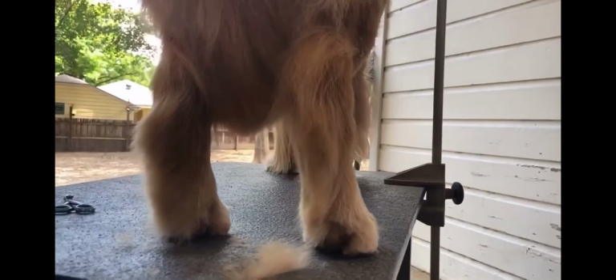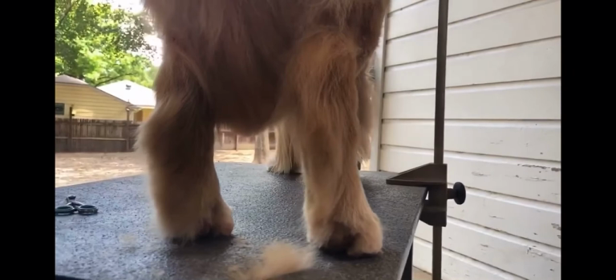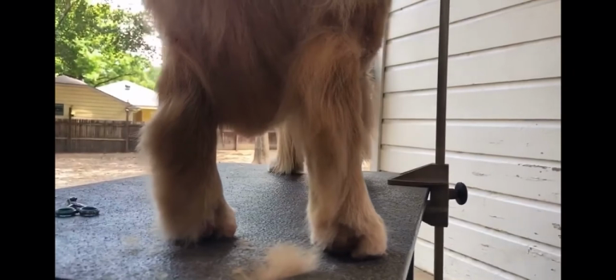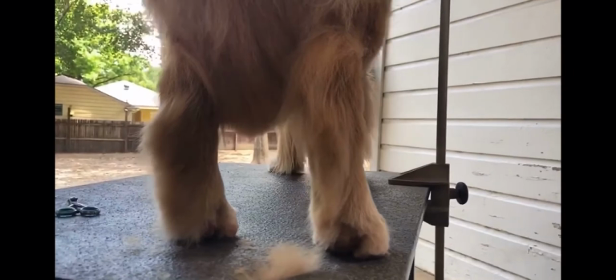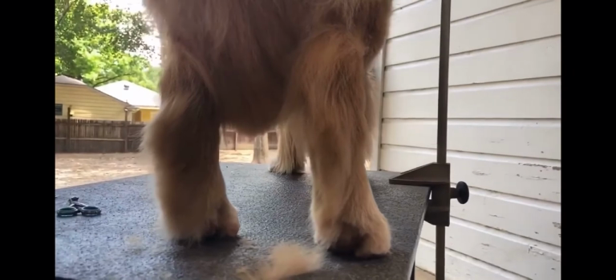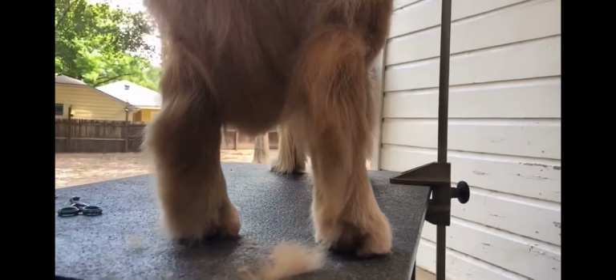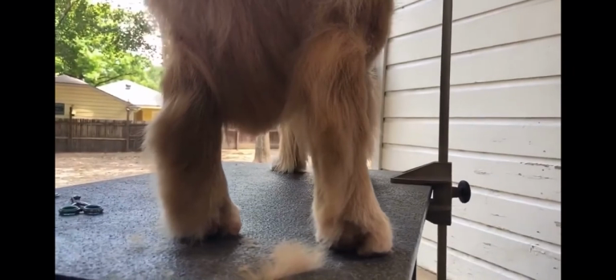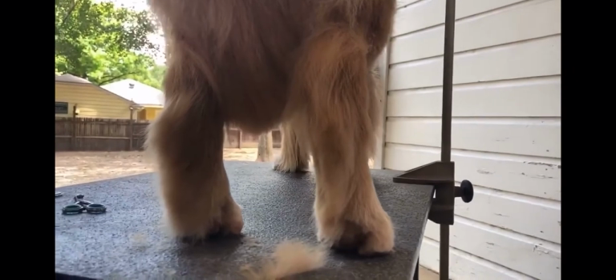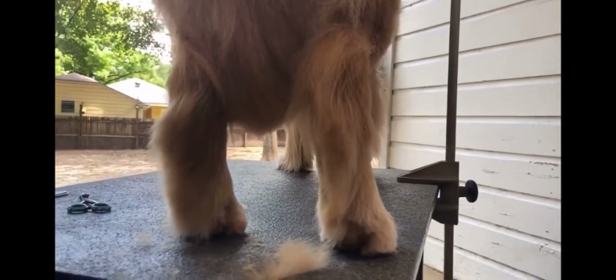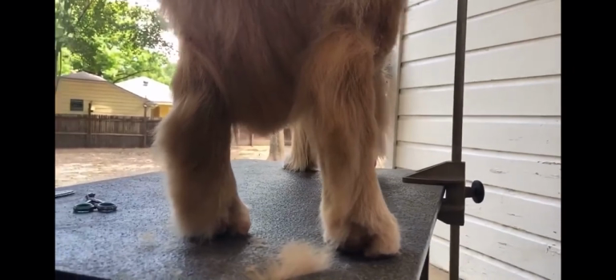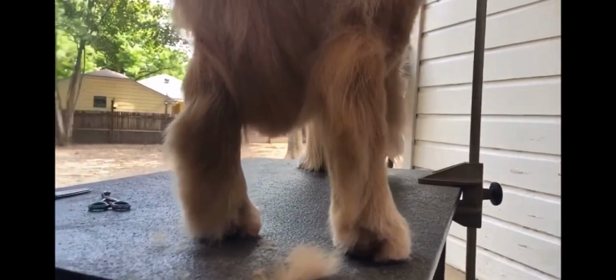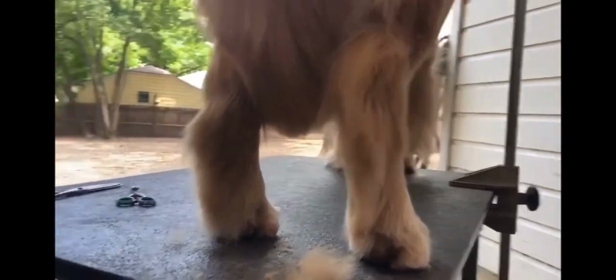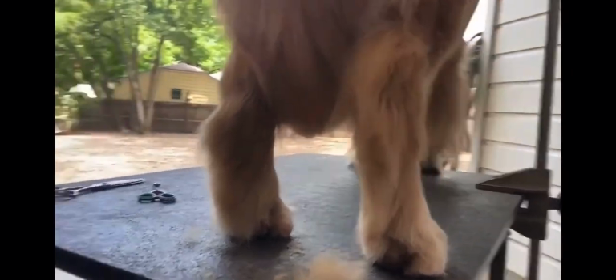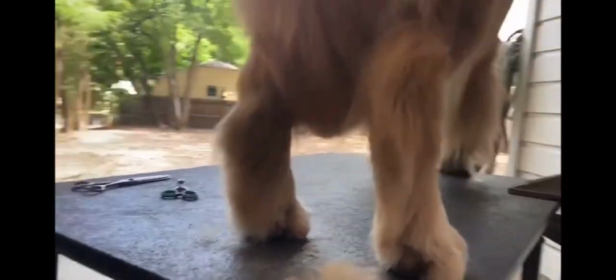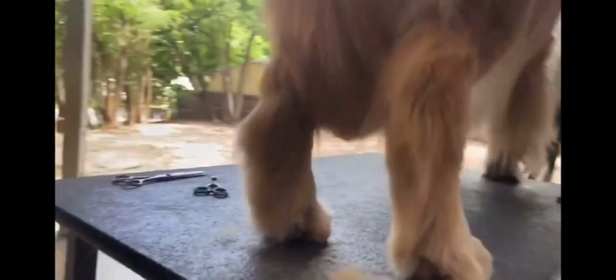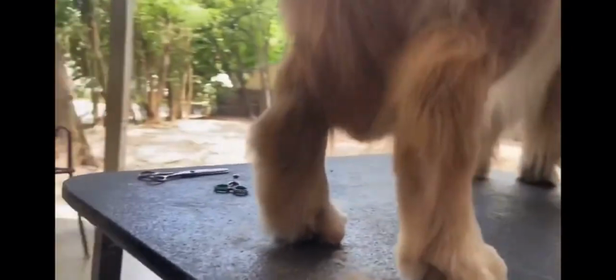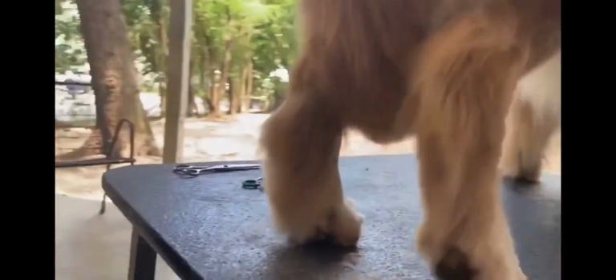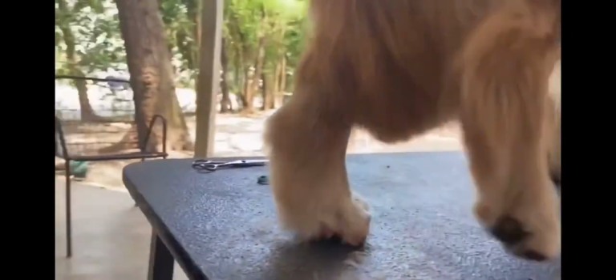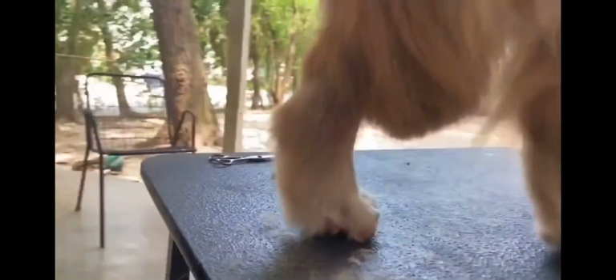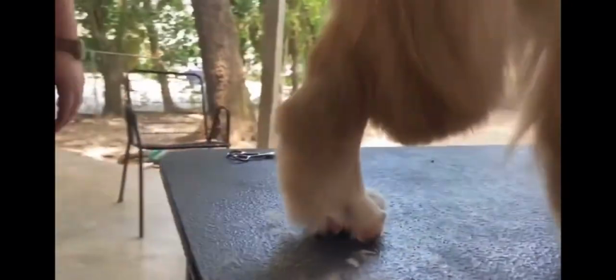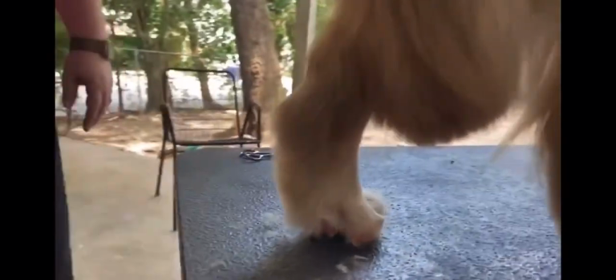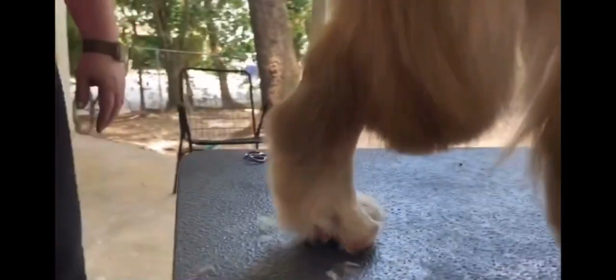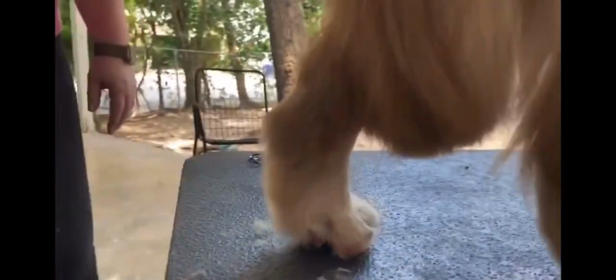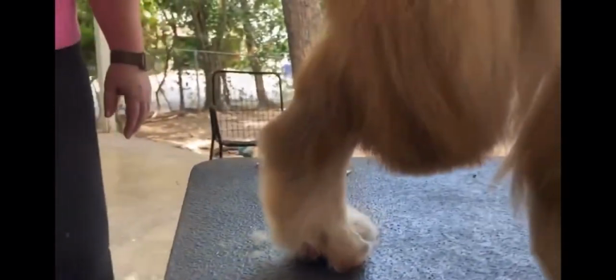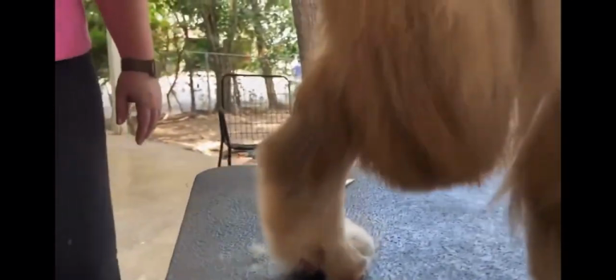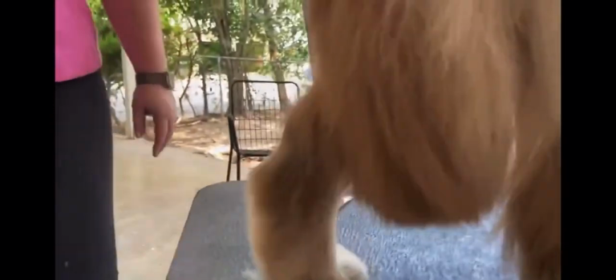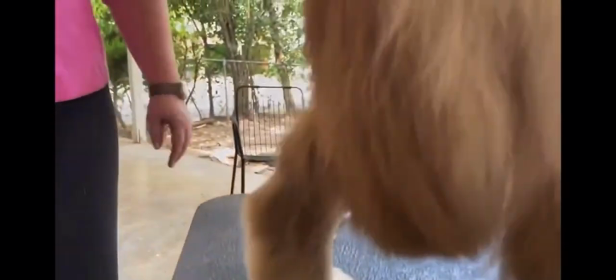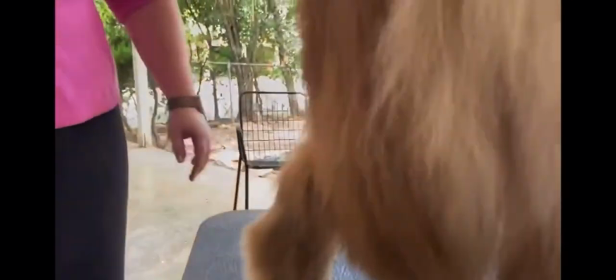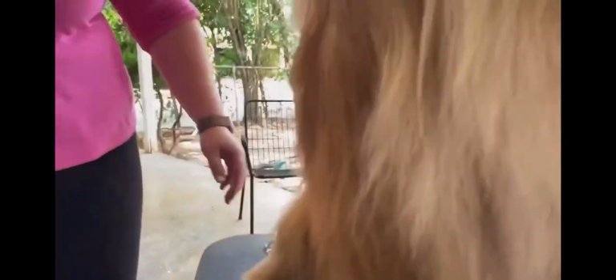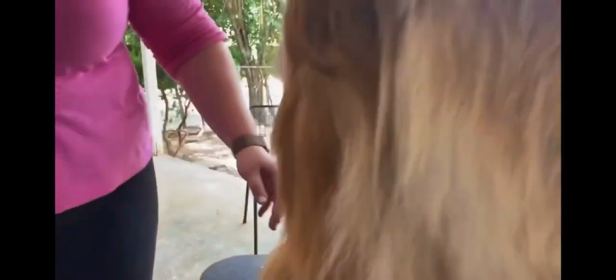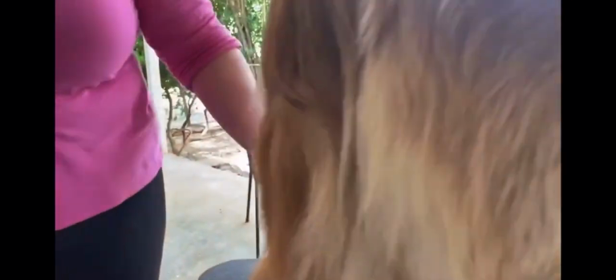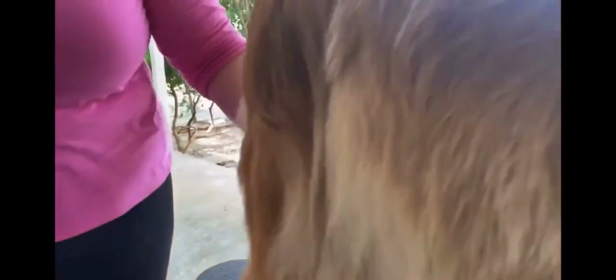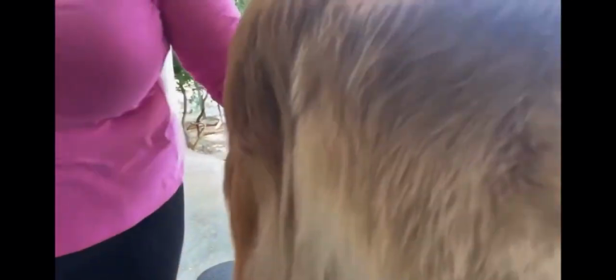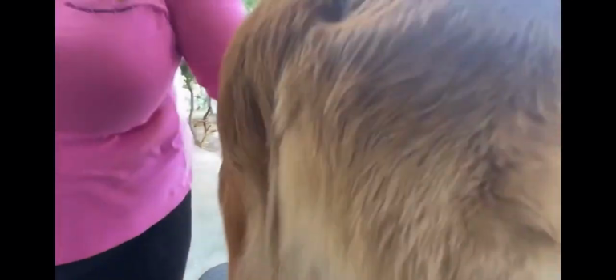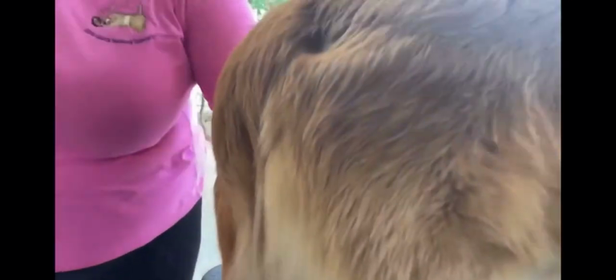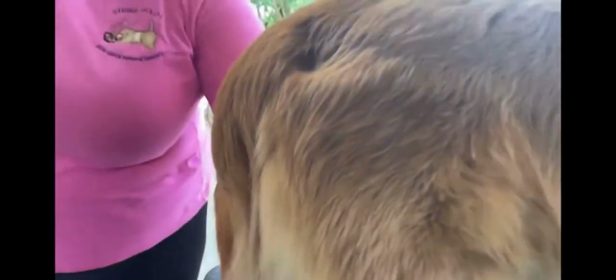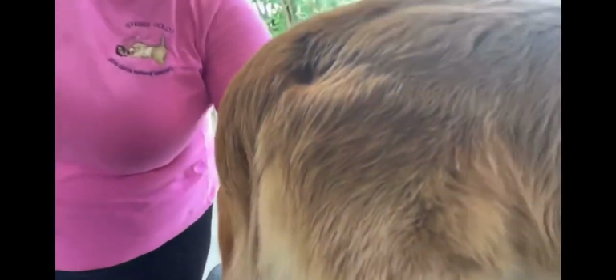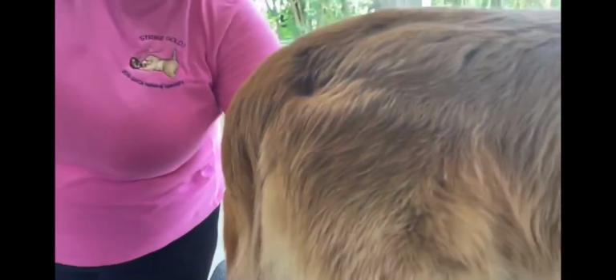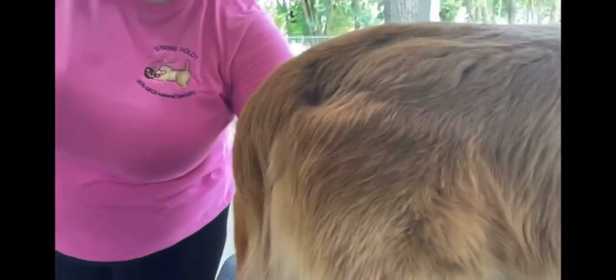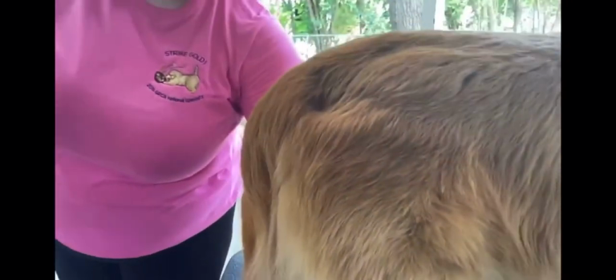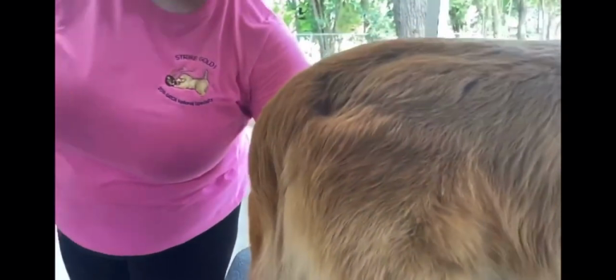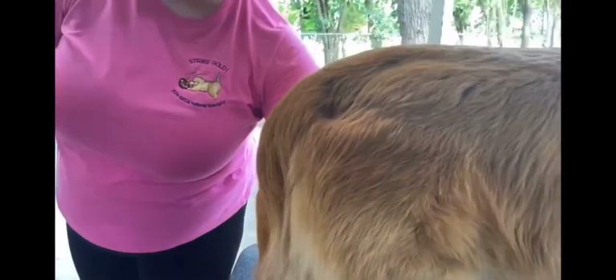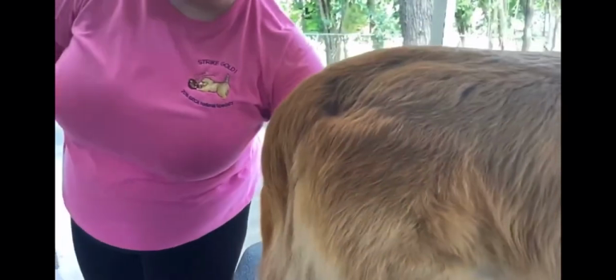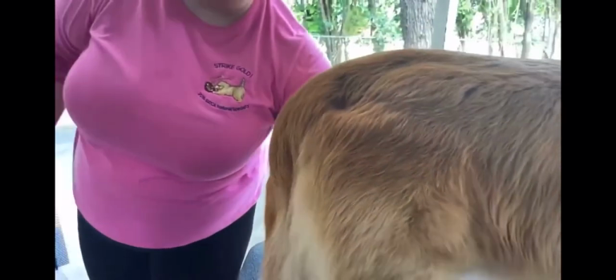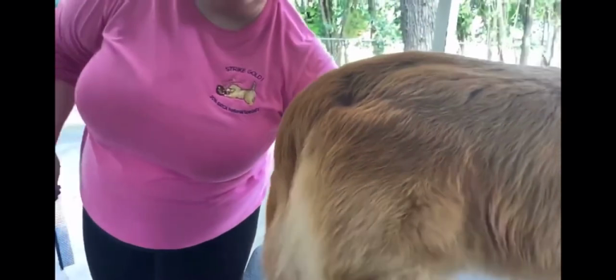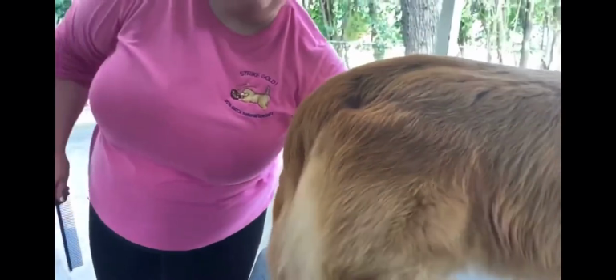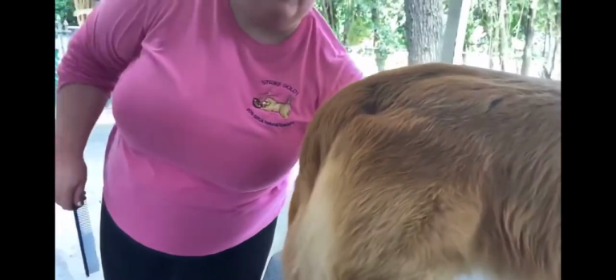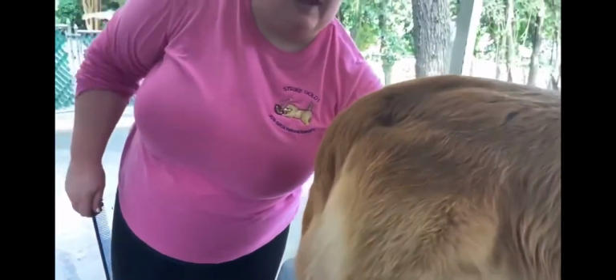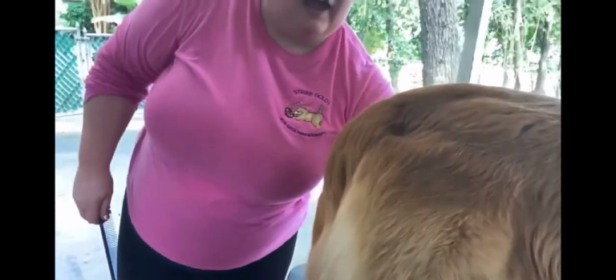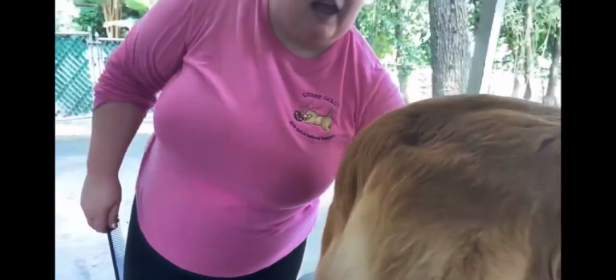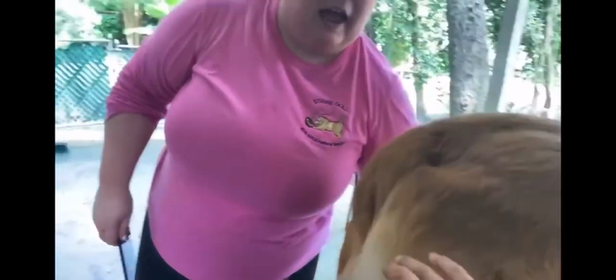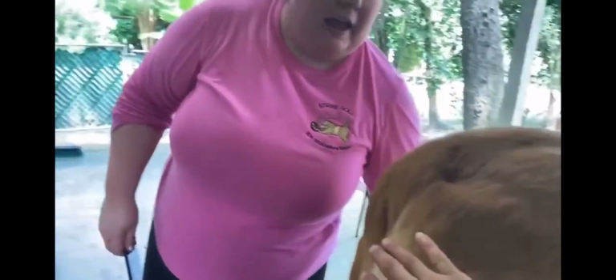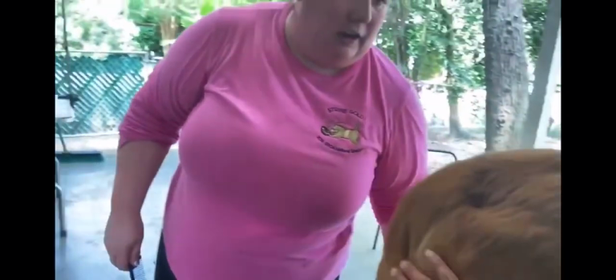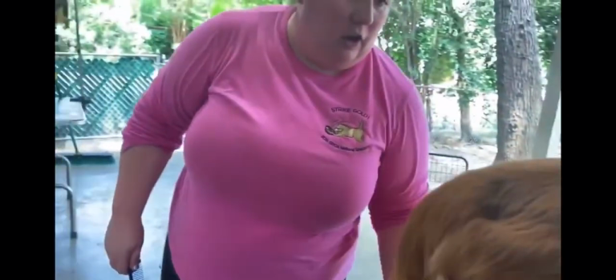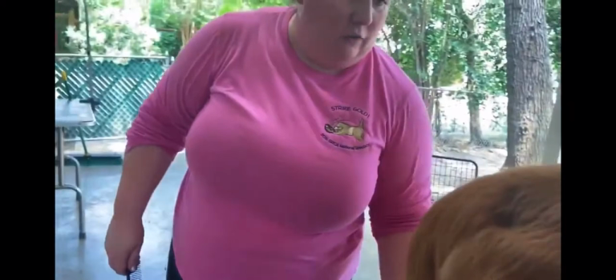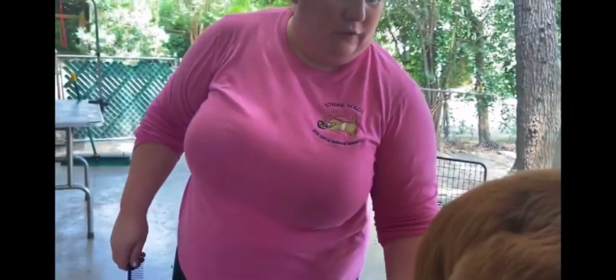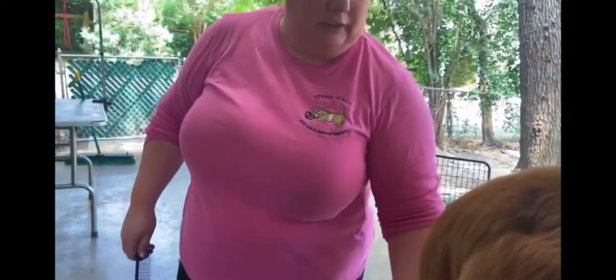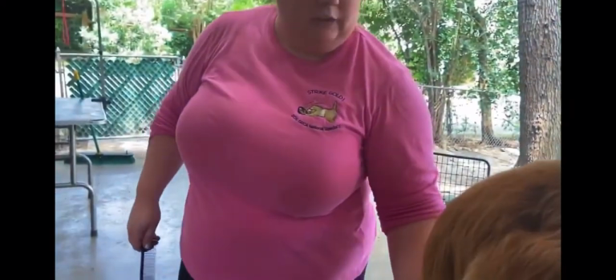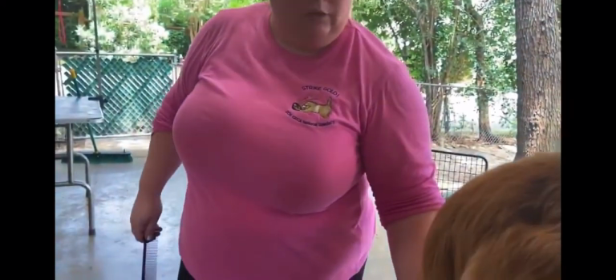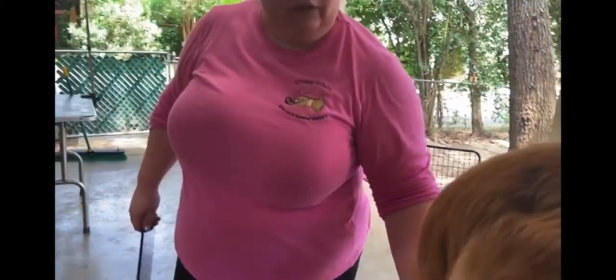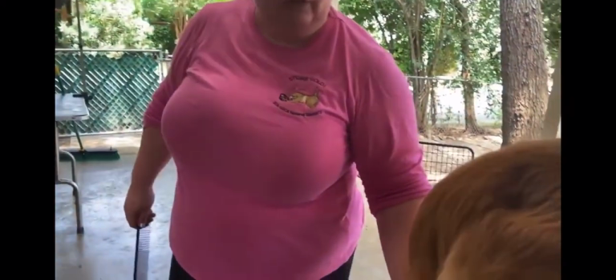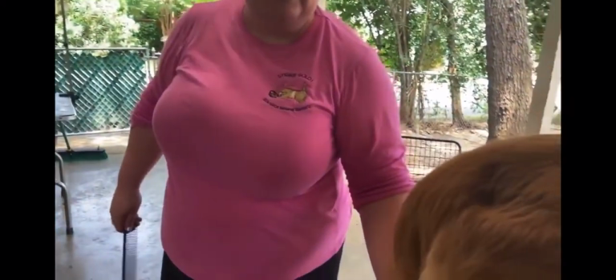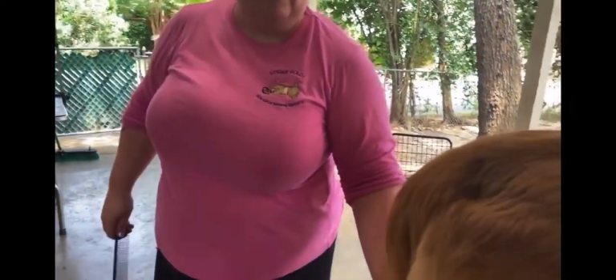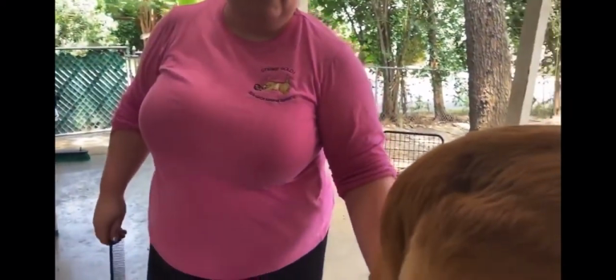I want to thank you for grooming Golden Retriever feathers with me today. Hopefully you learned something.